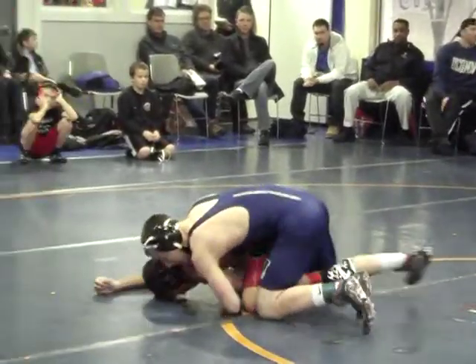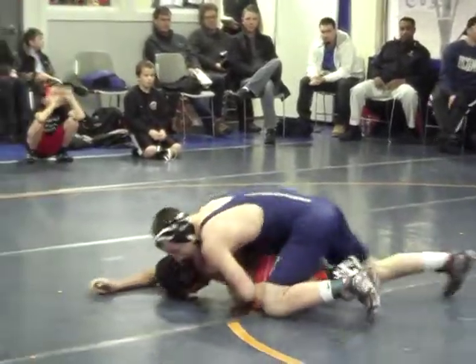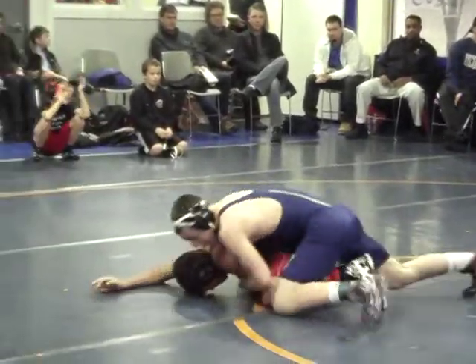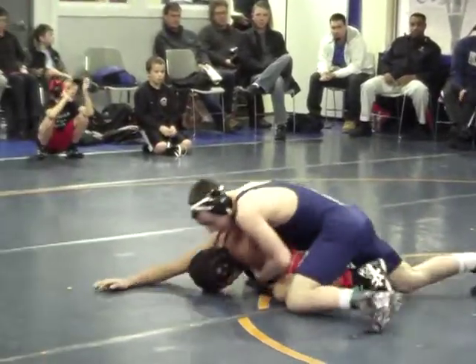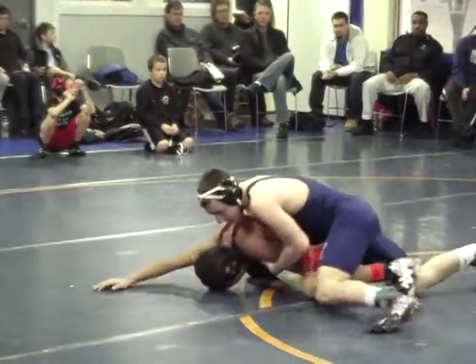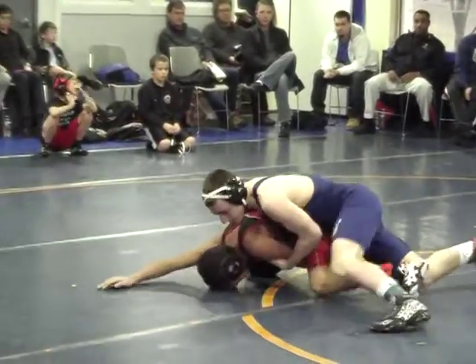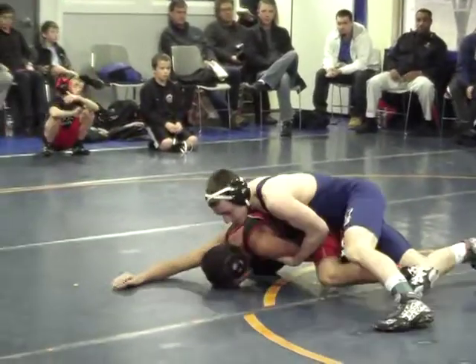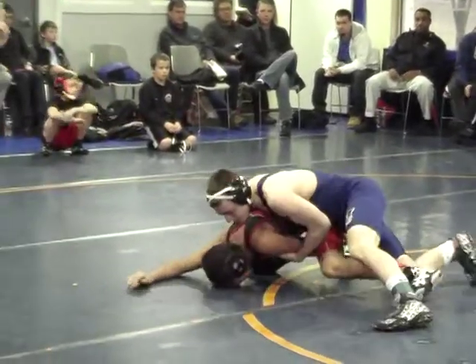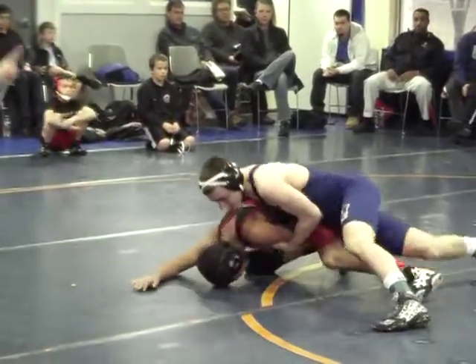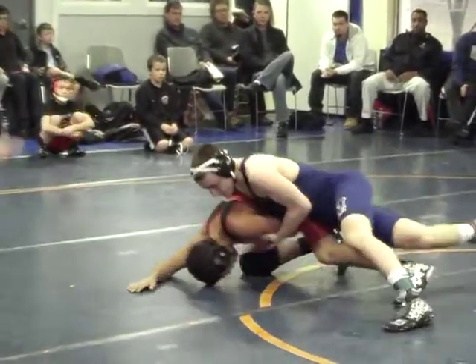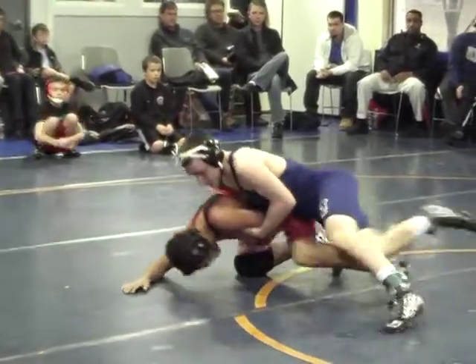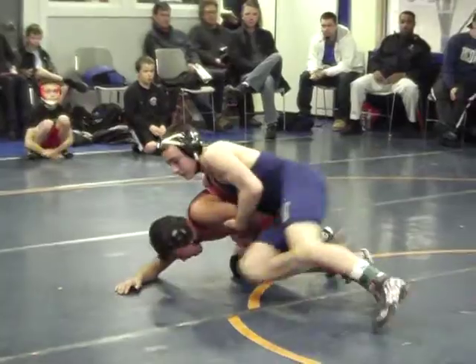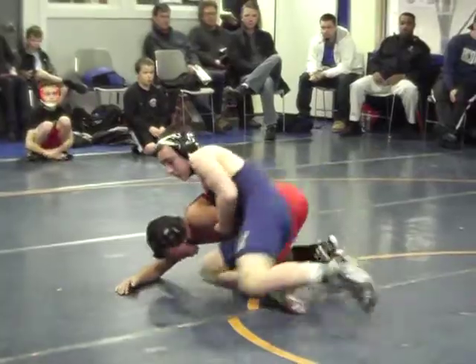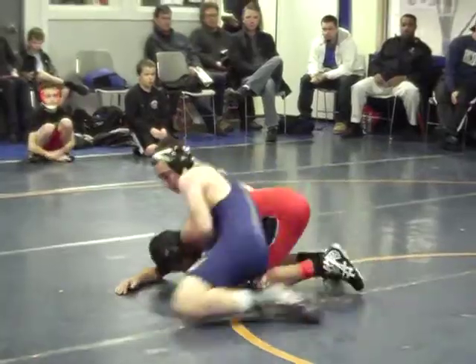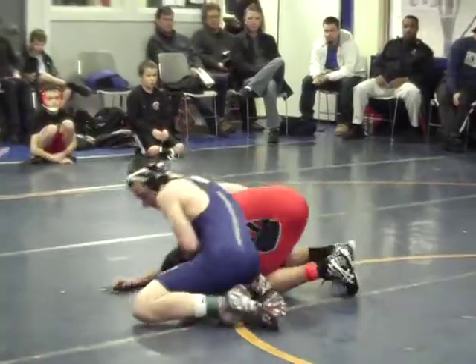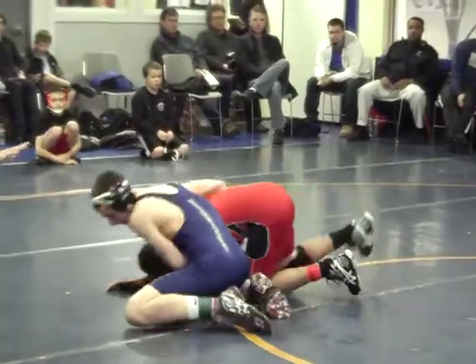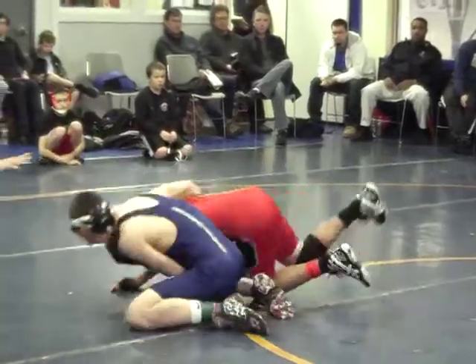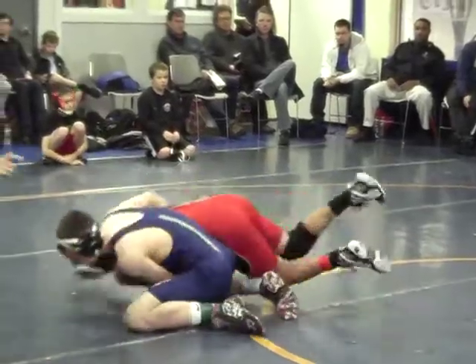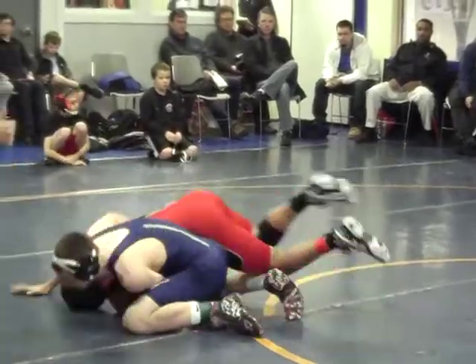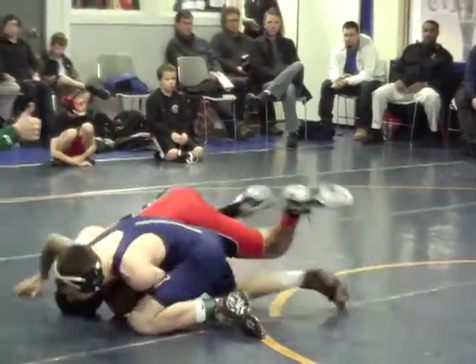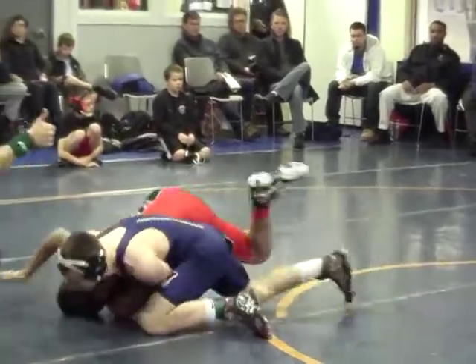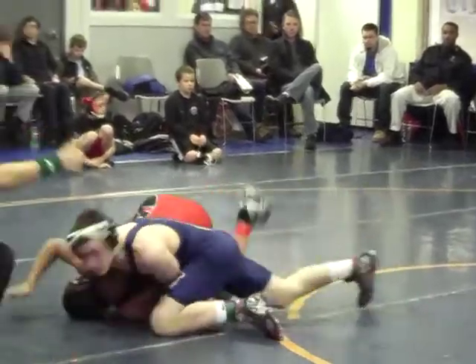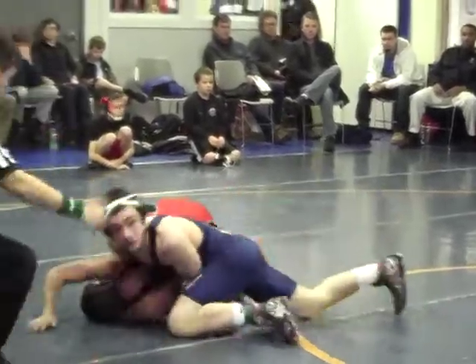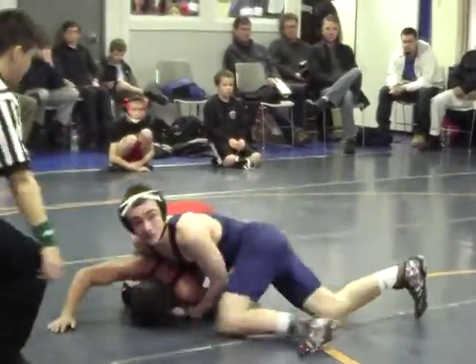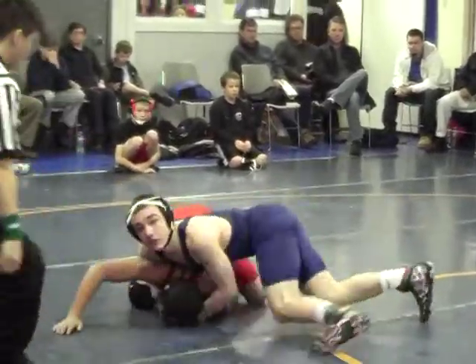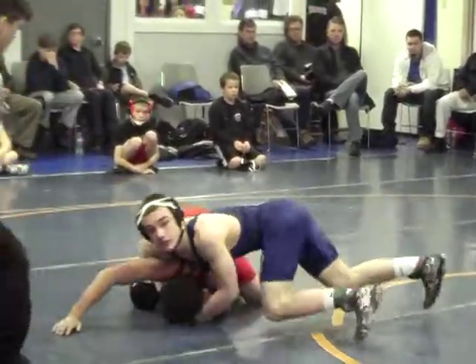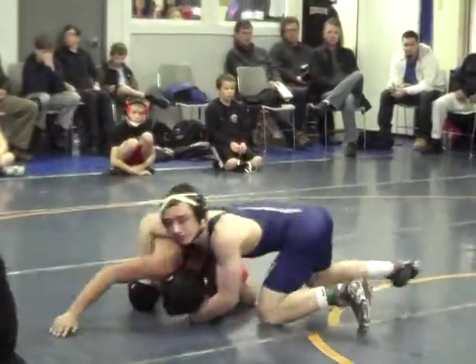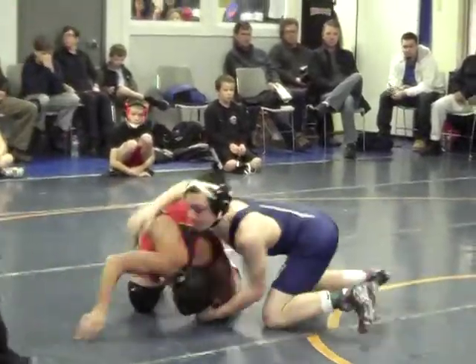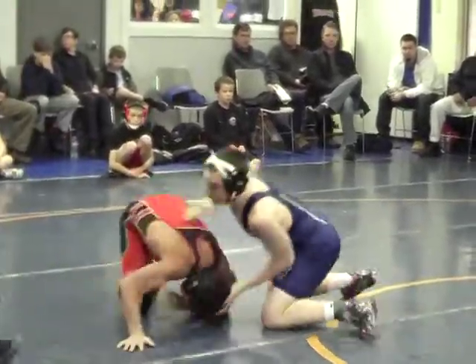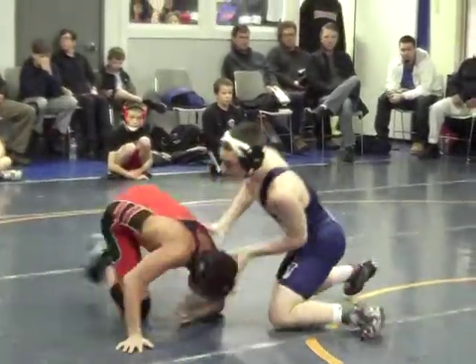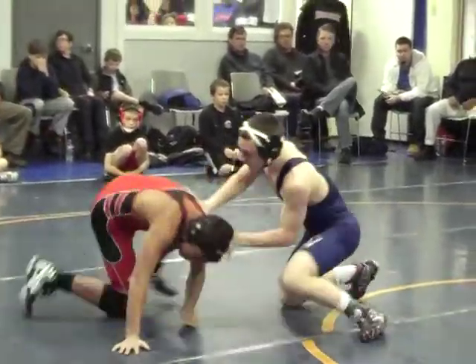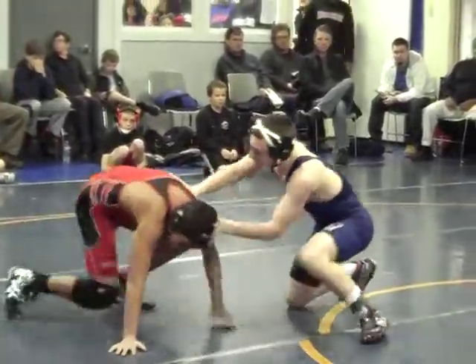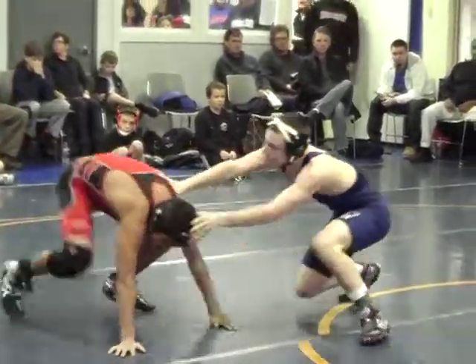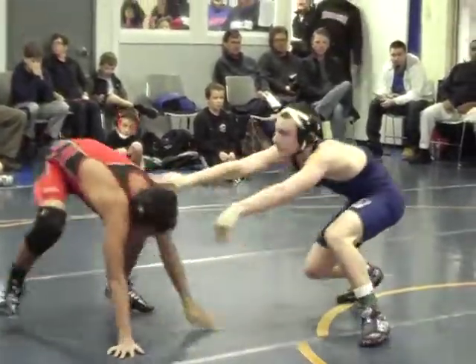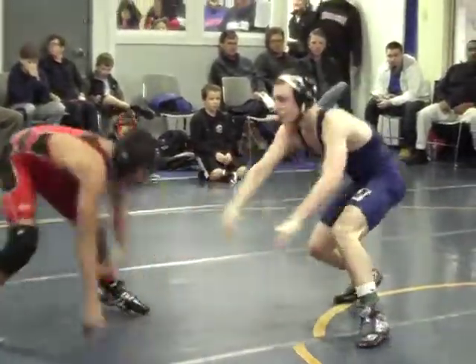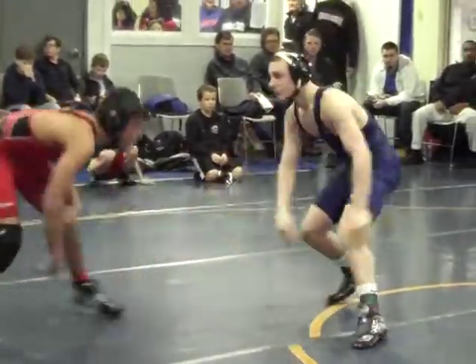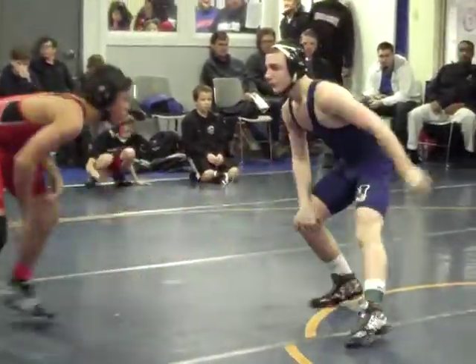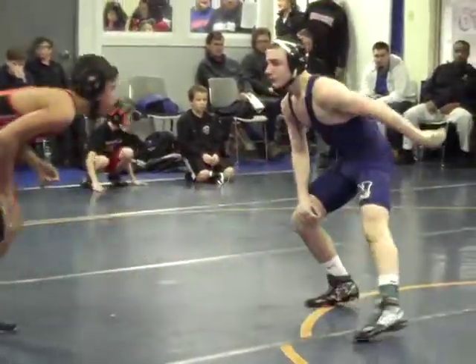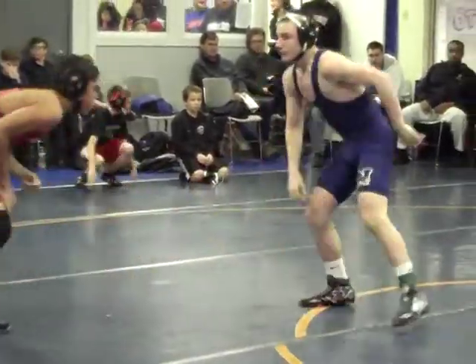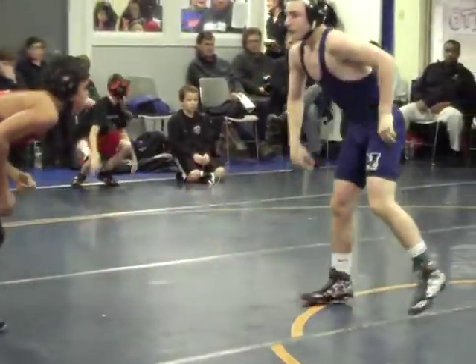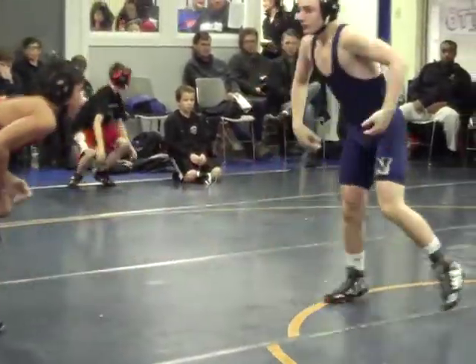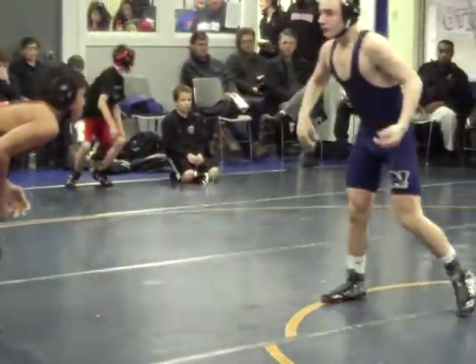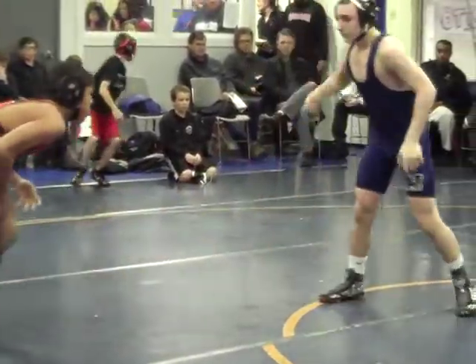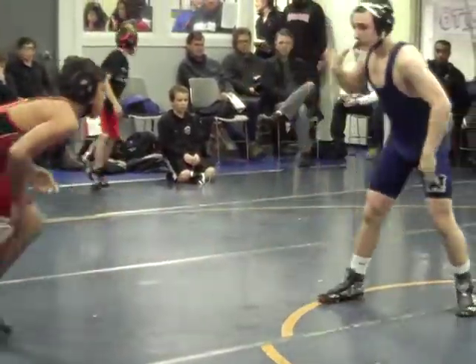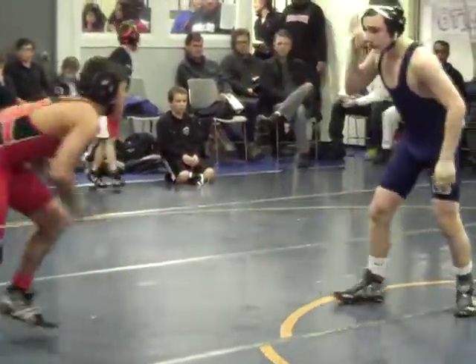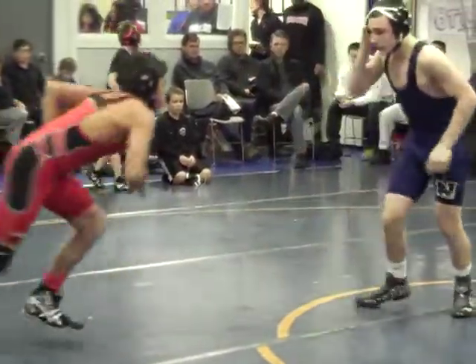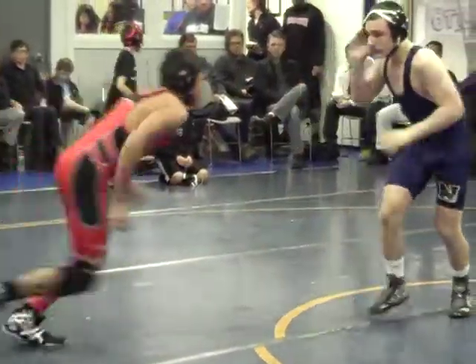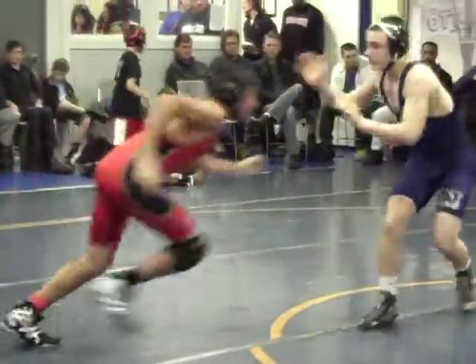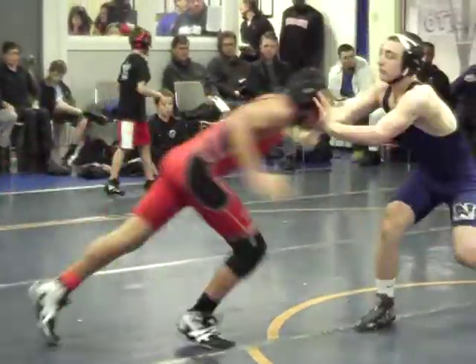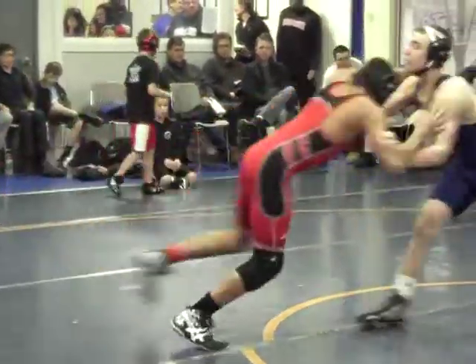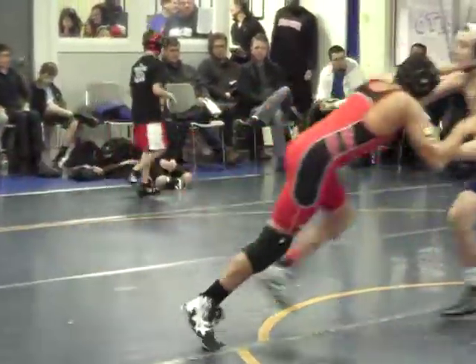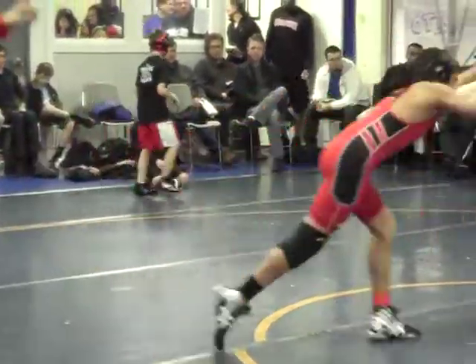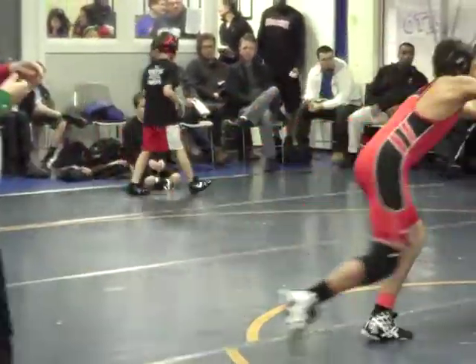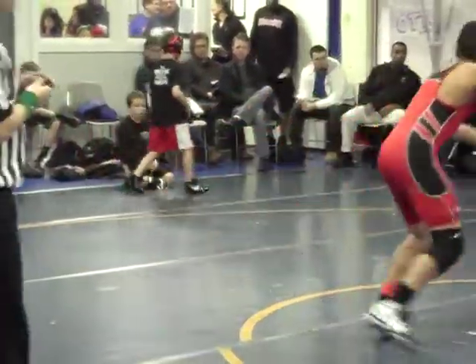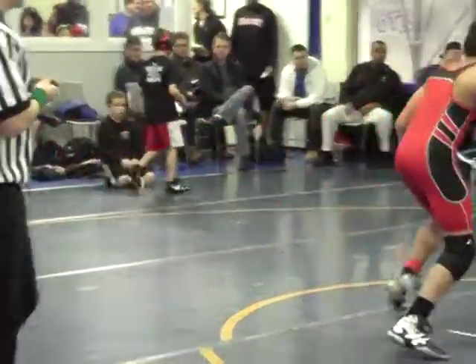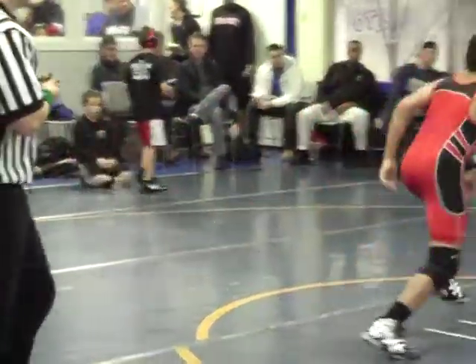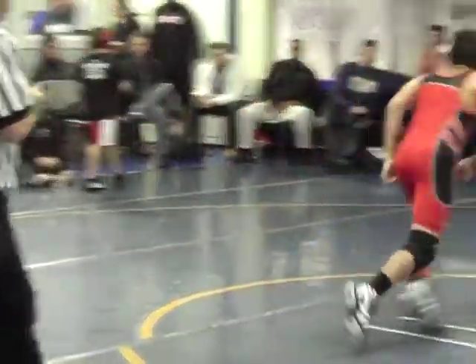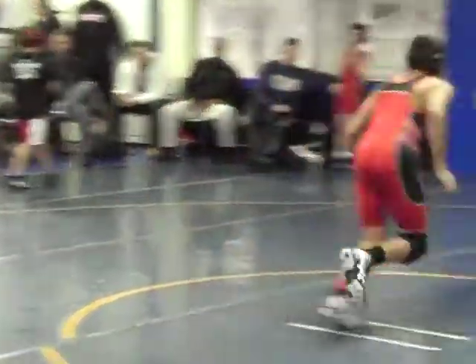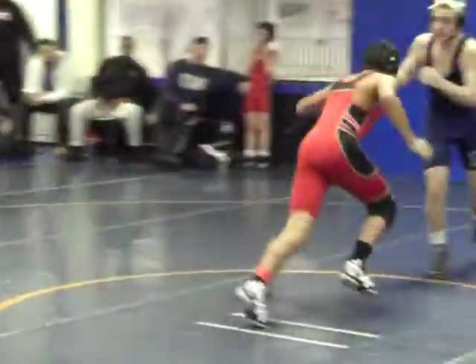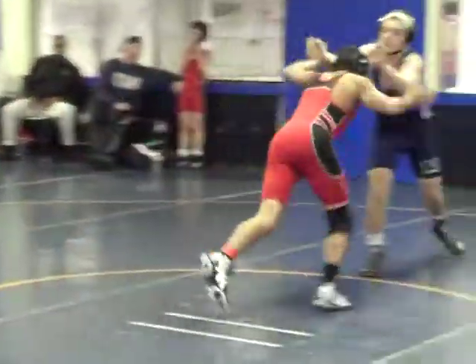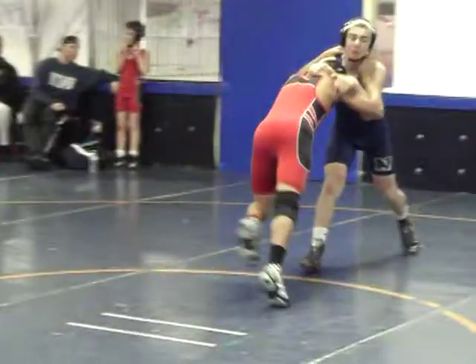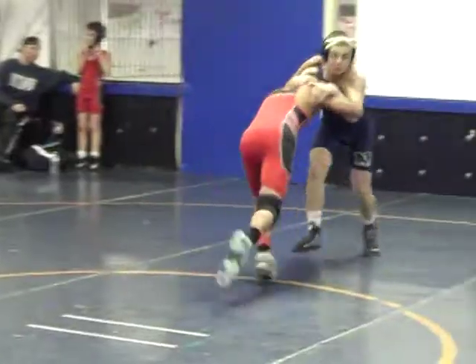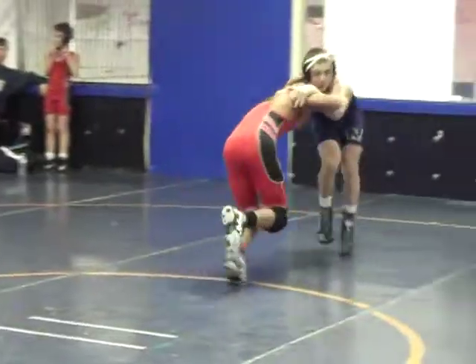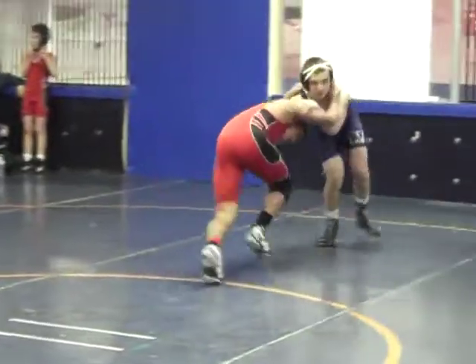Funky, funky. Circle front, better stance now. Better stance.